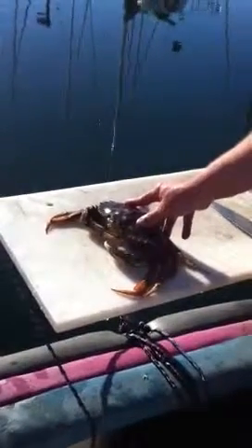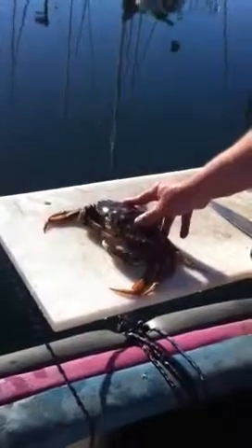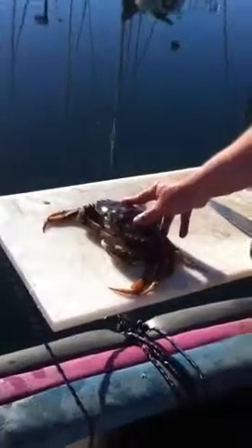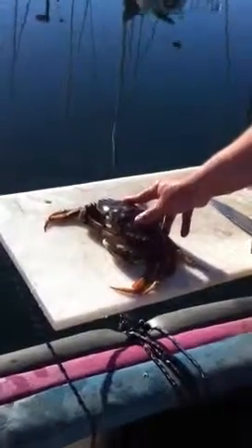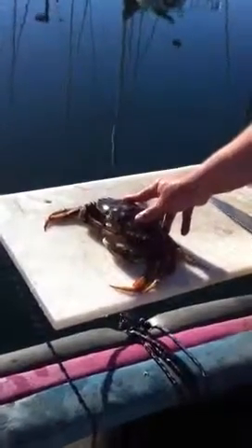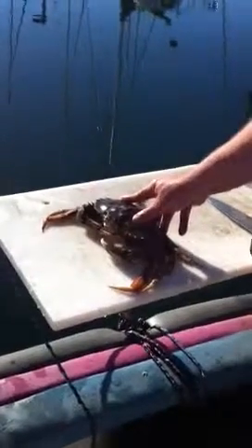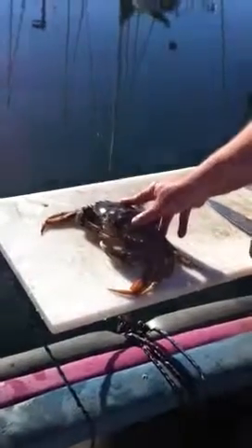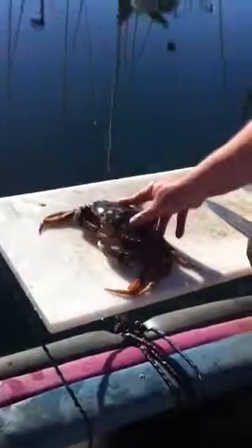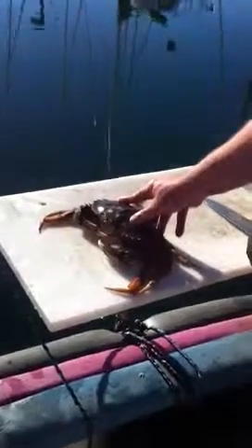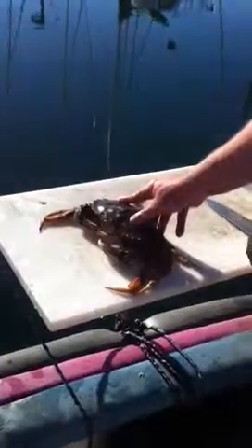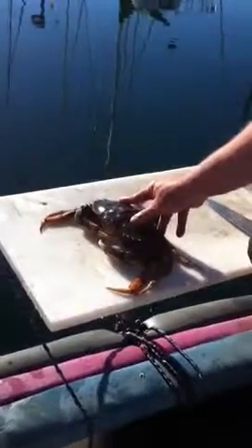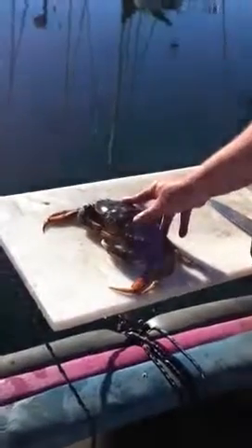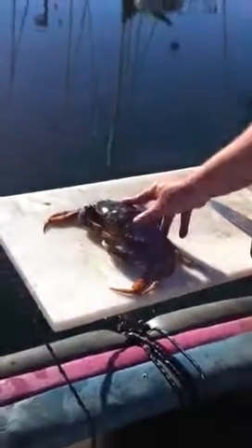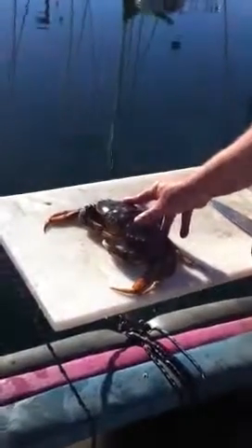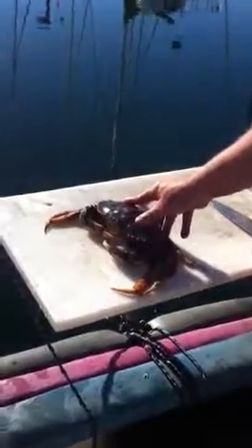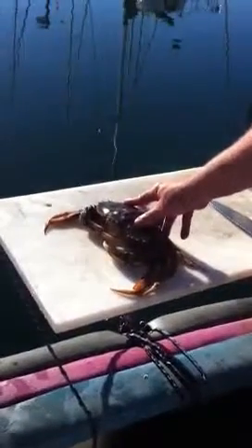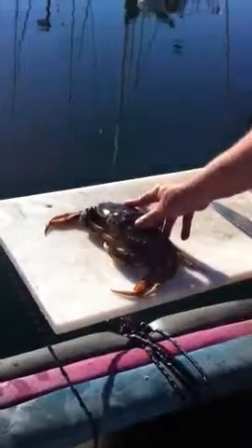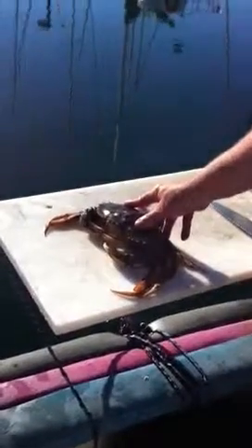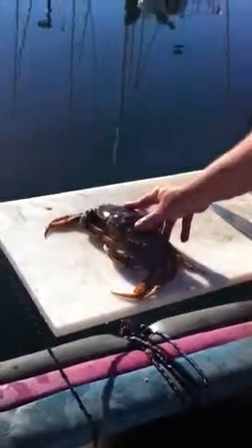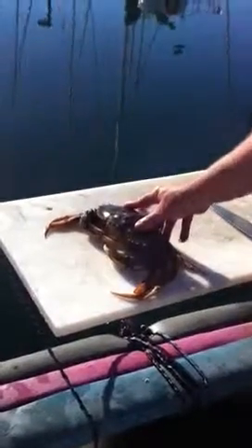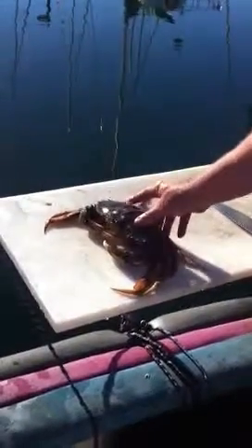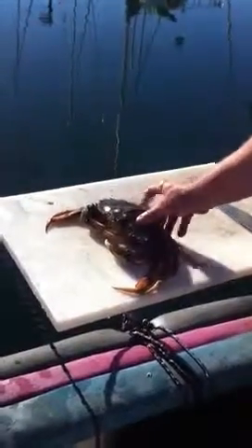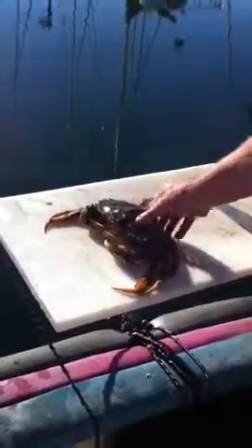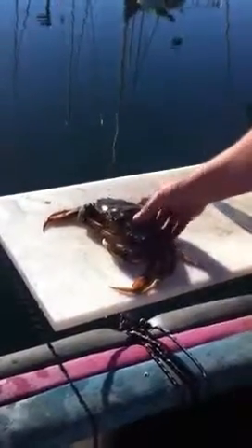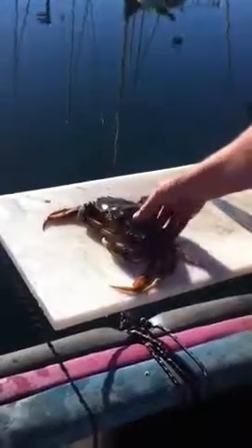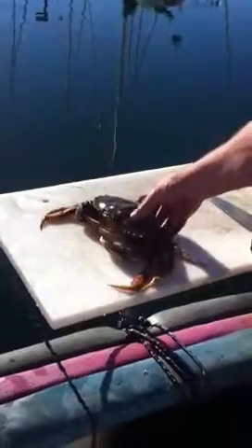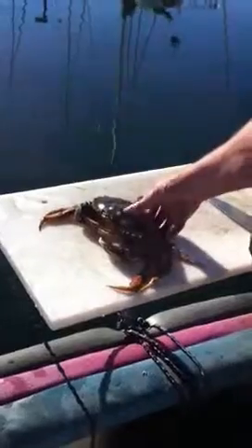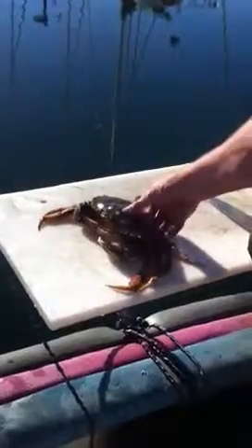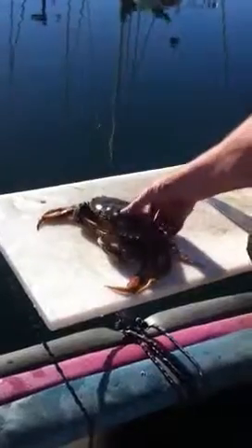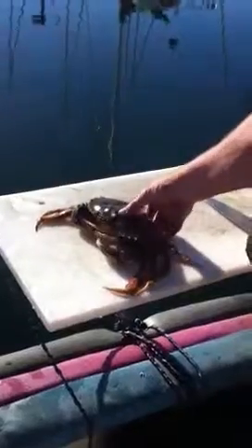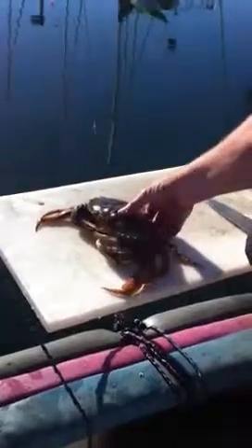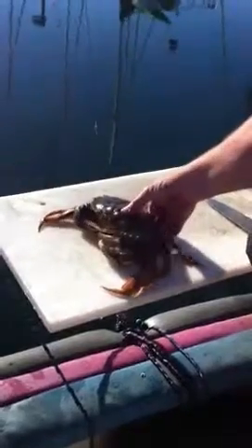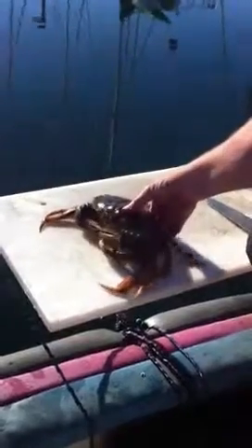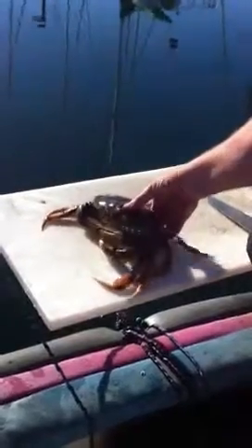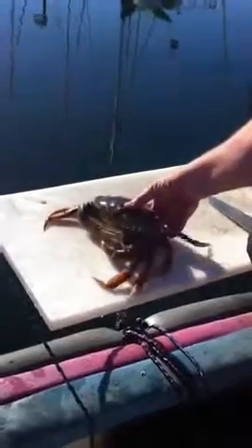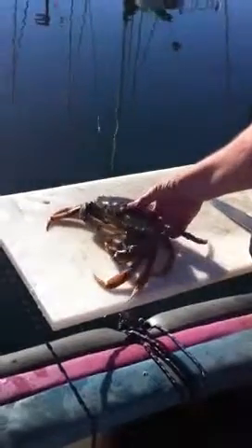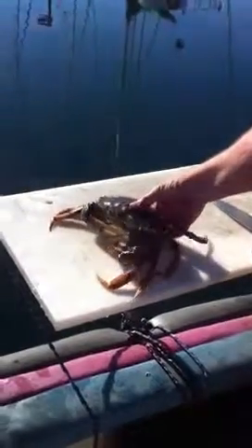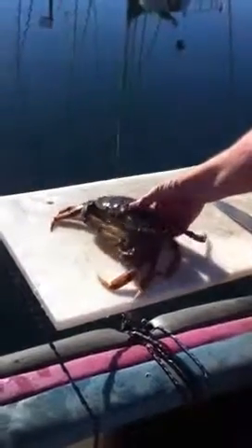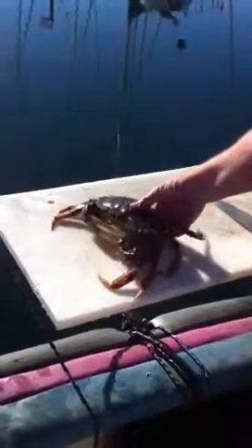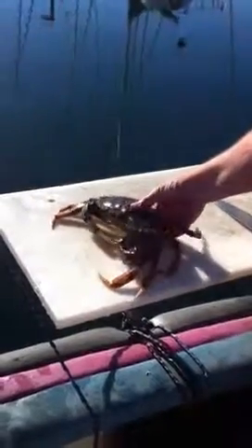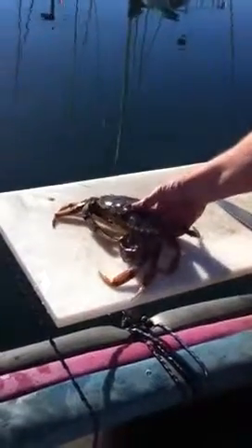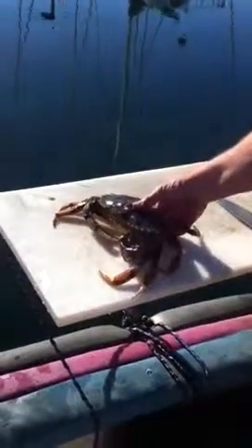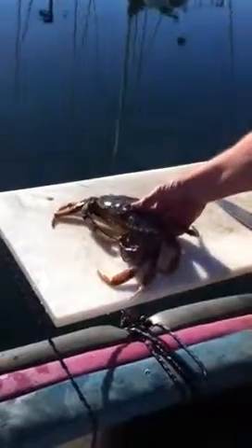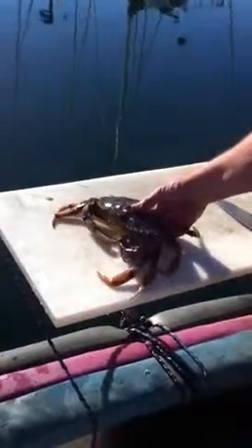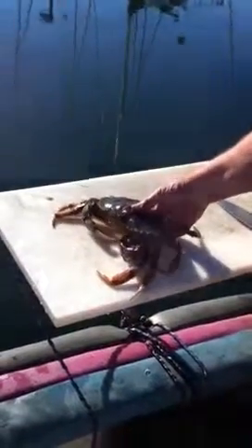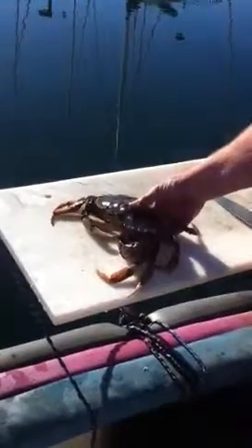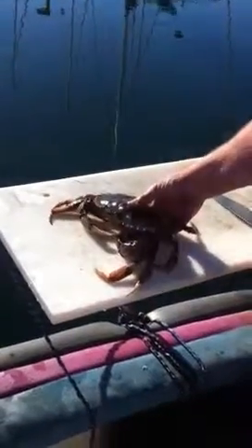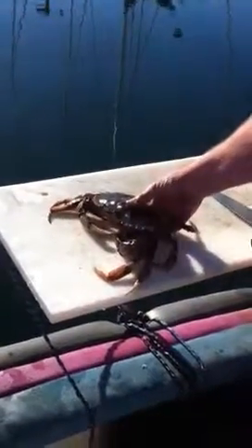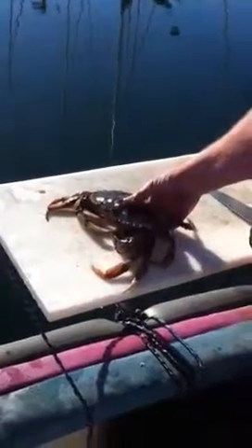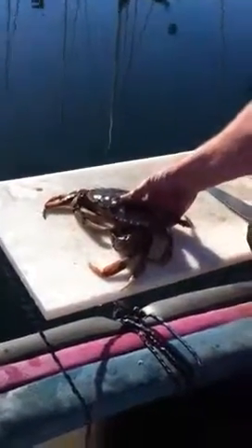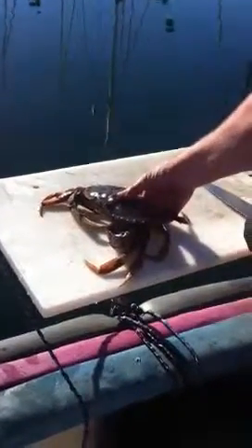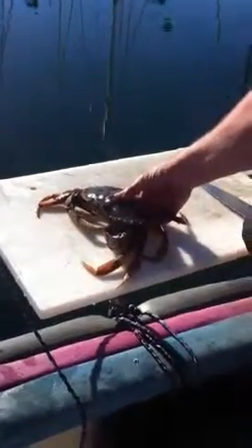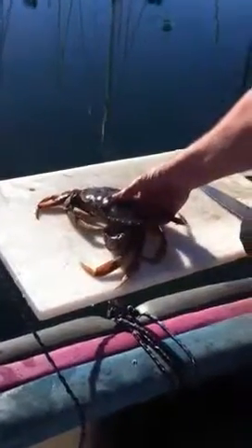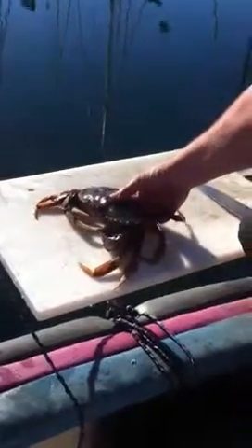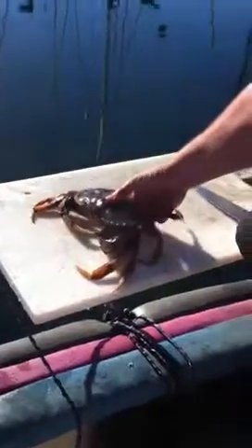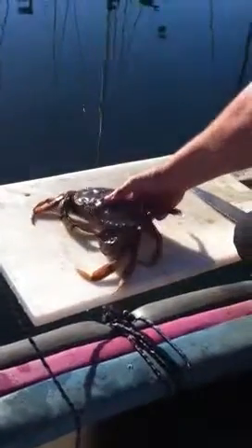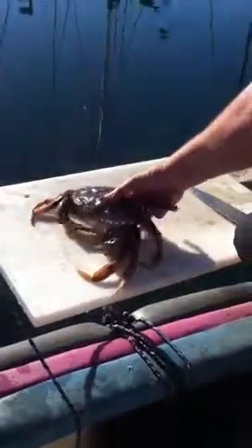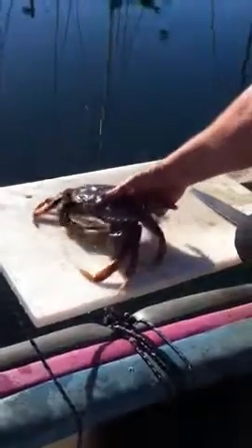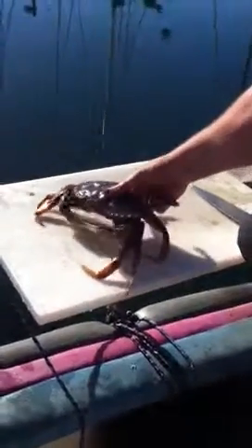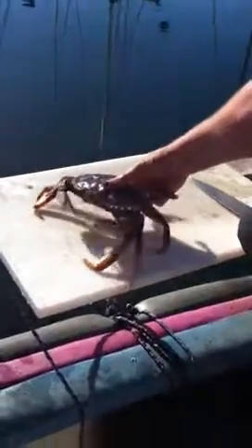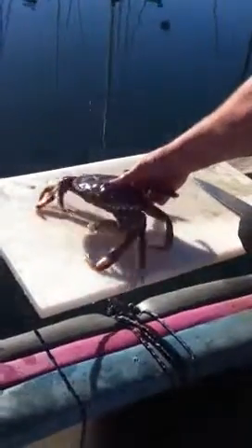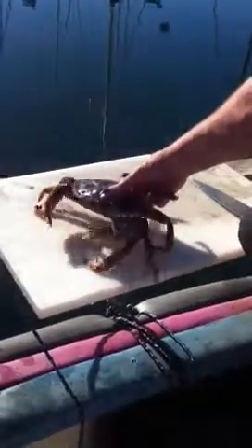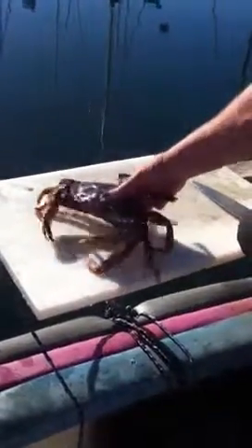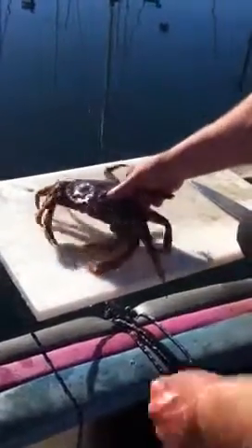Here's a 35-second way to clean a crab the easy way. And then when you cook them, you don't have all the guts.